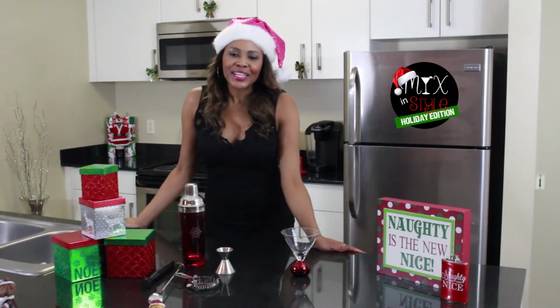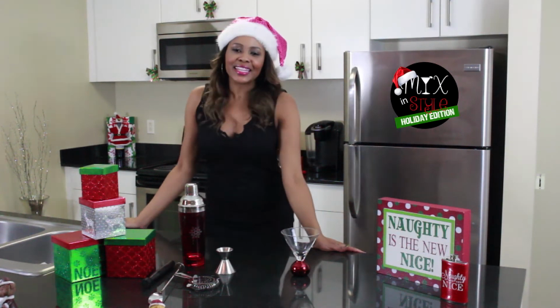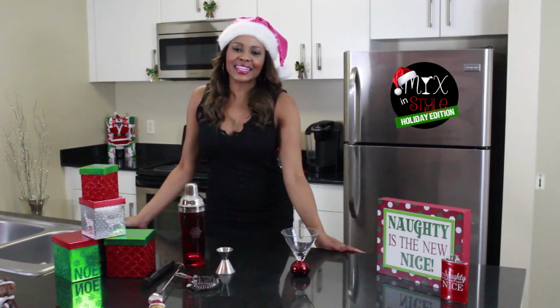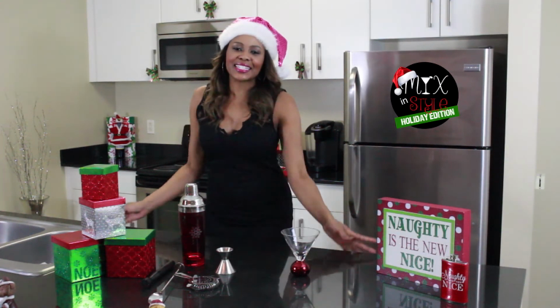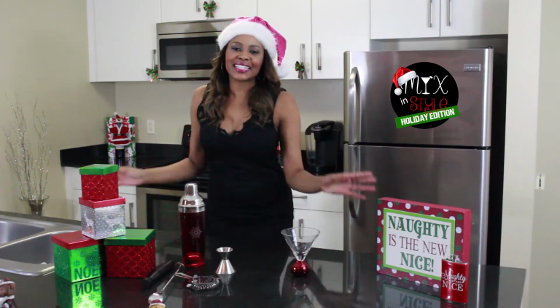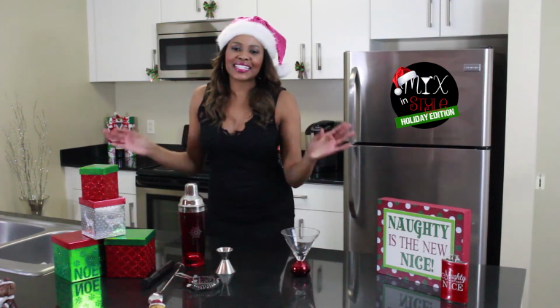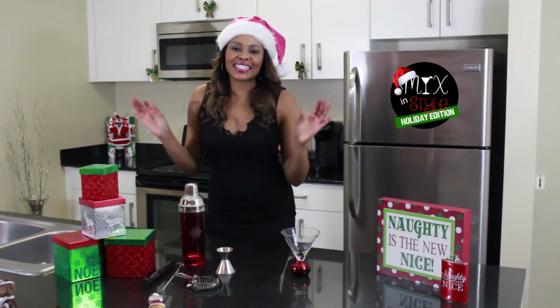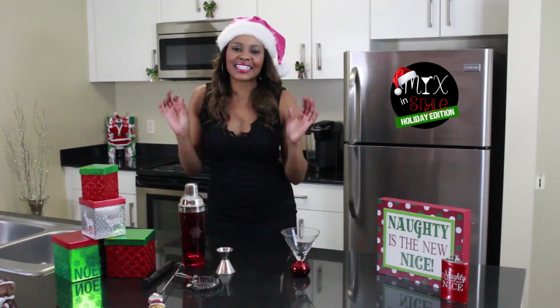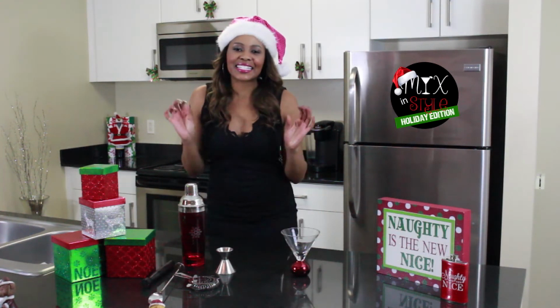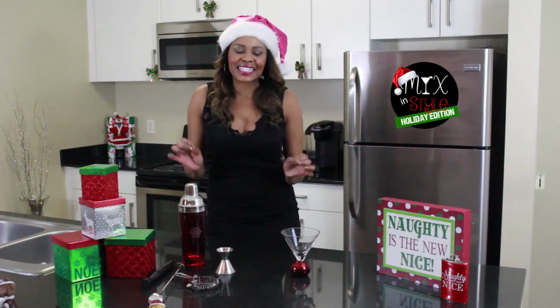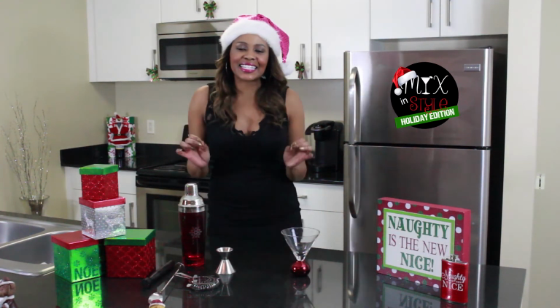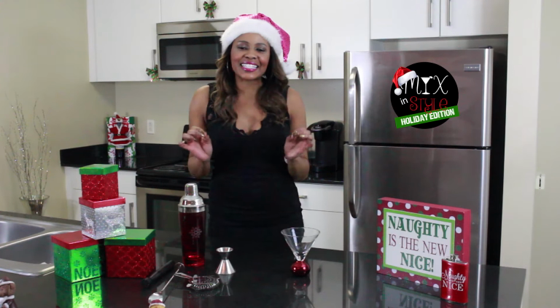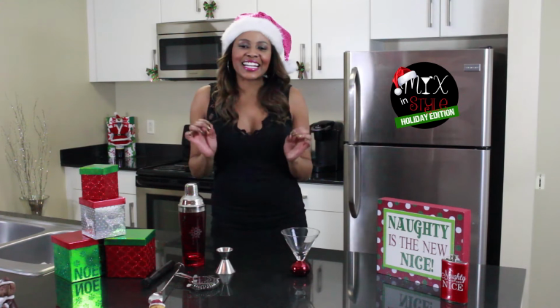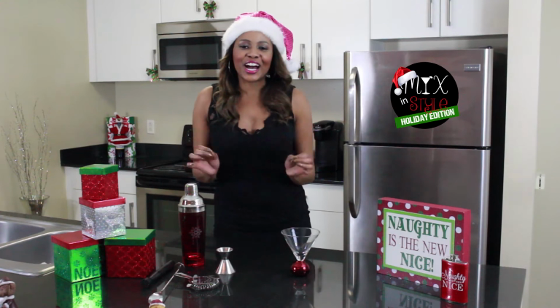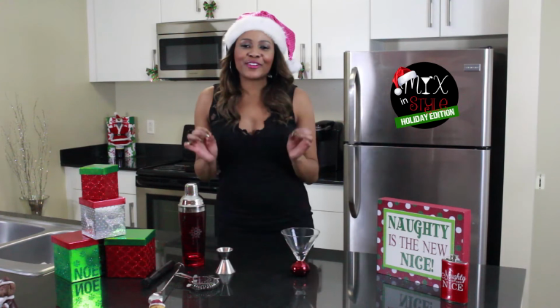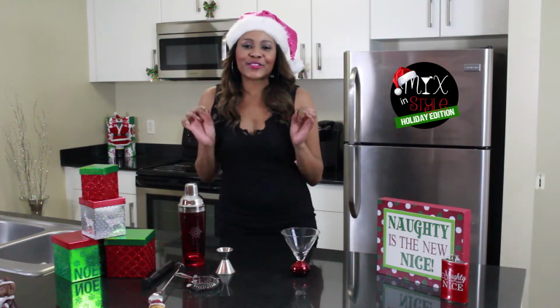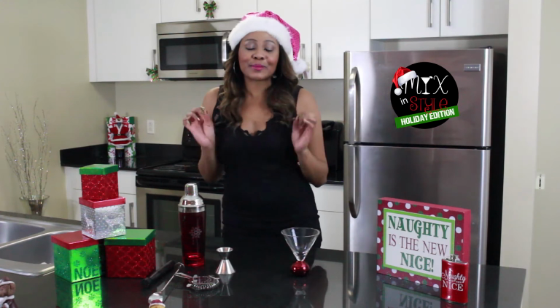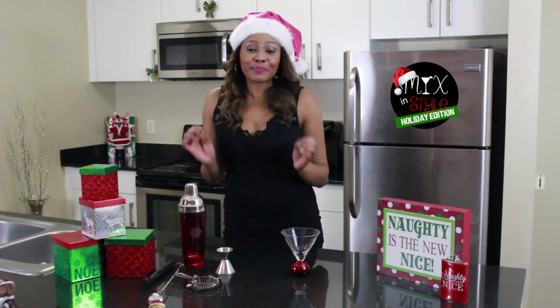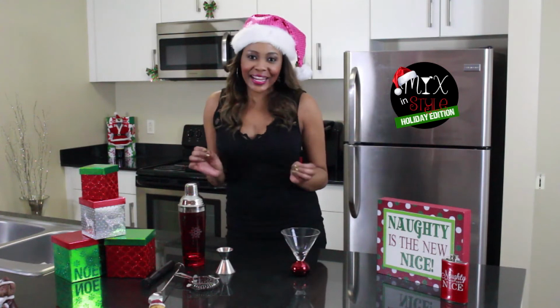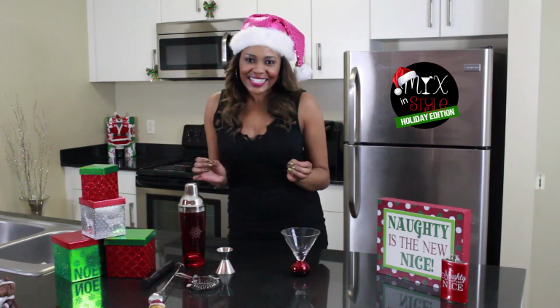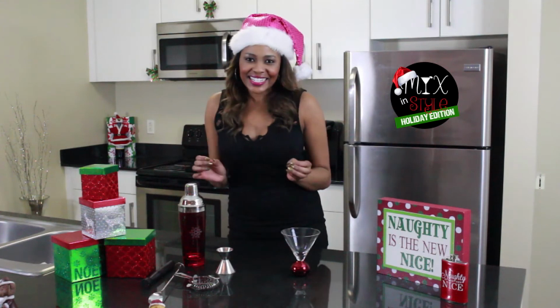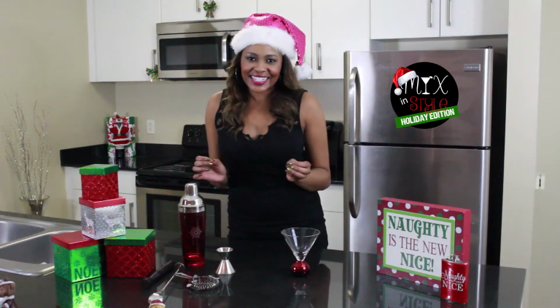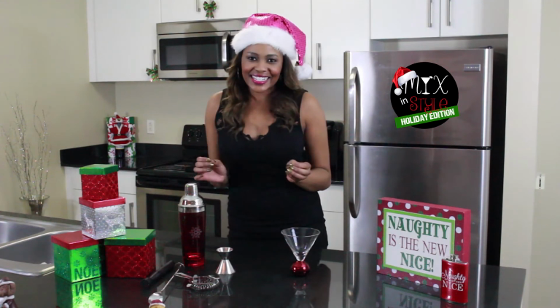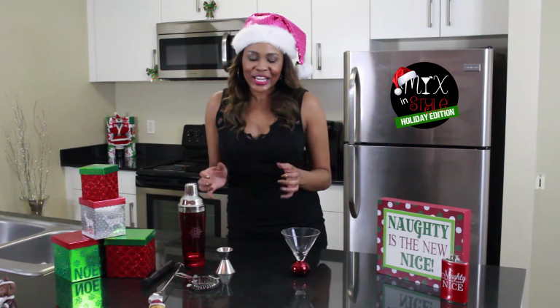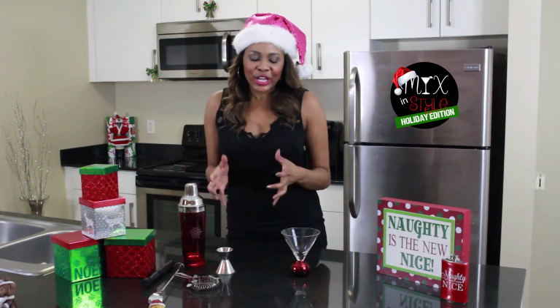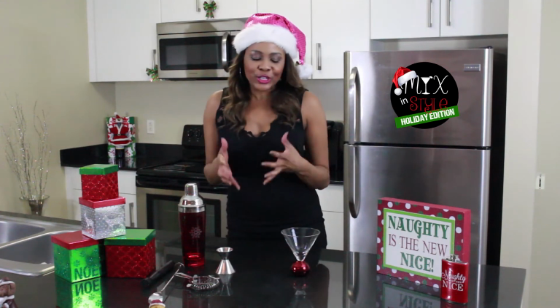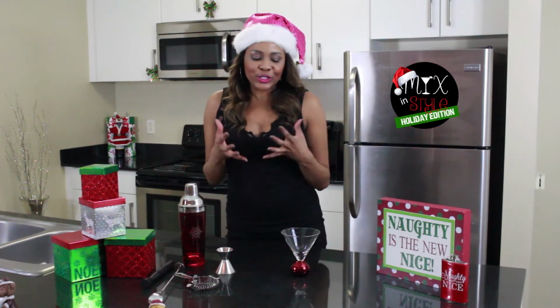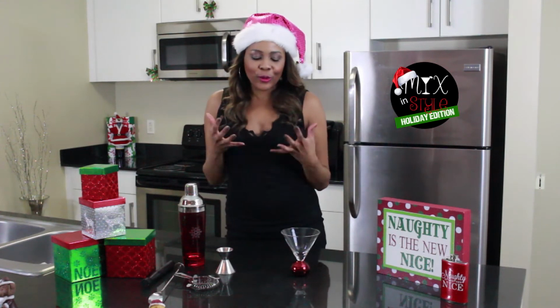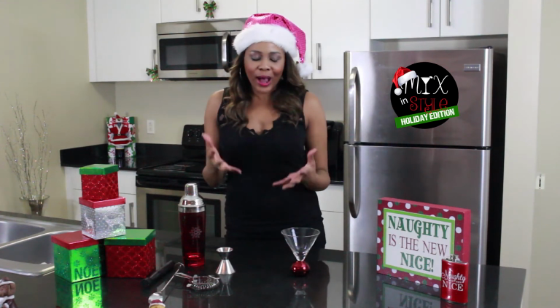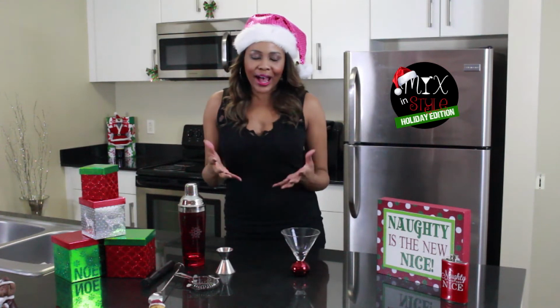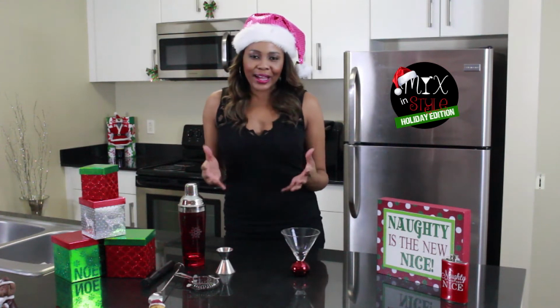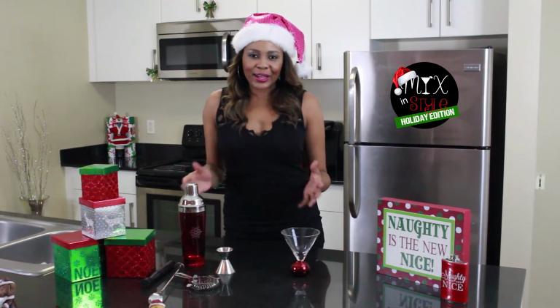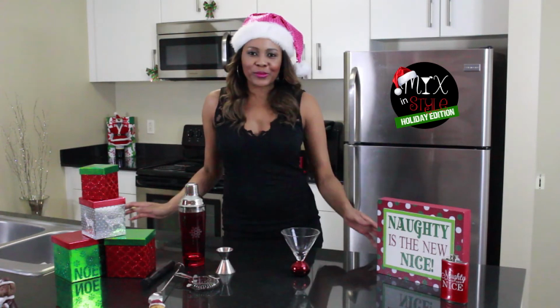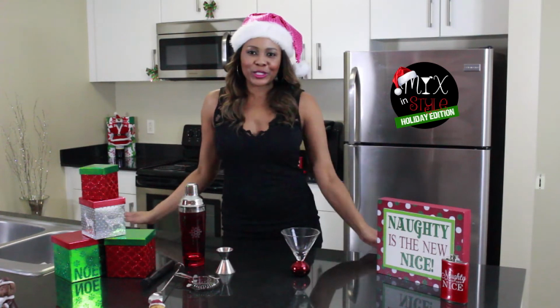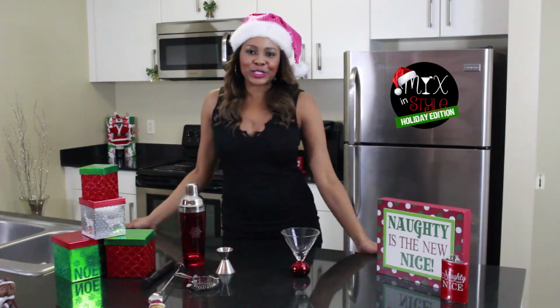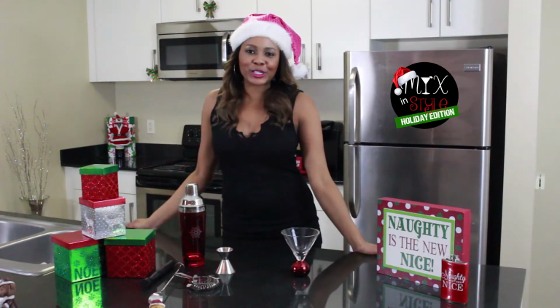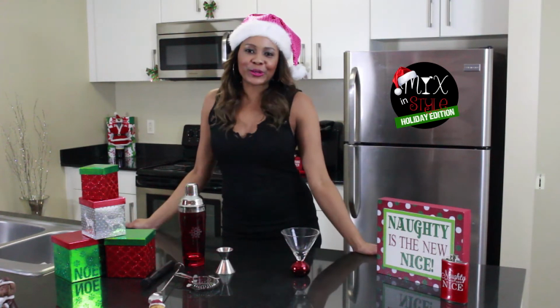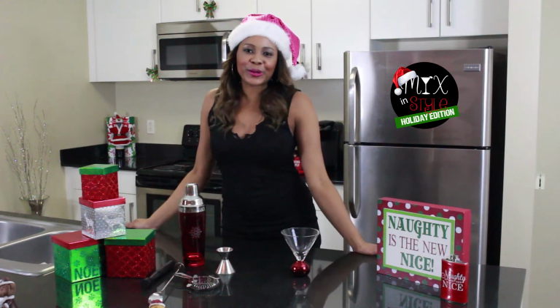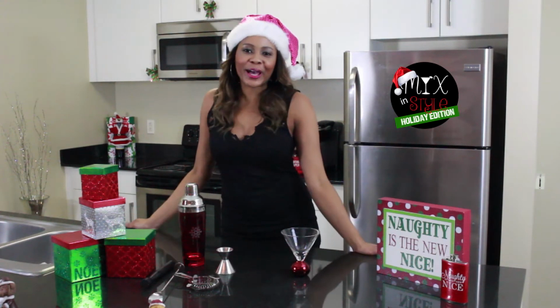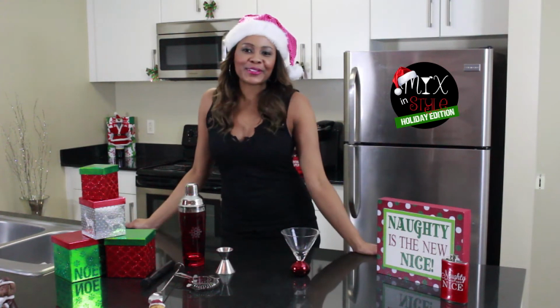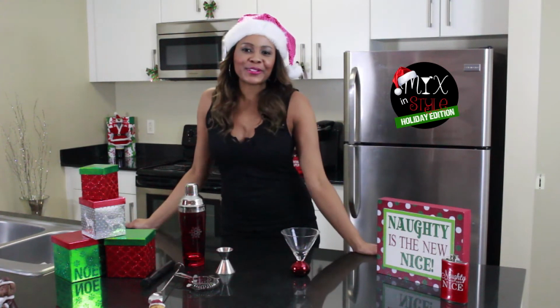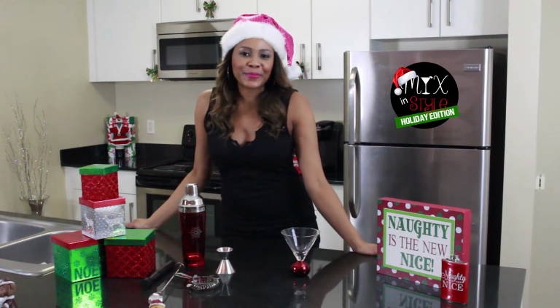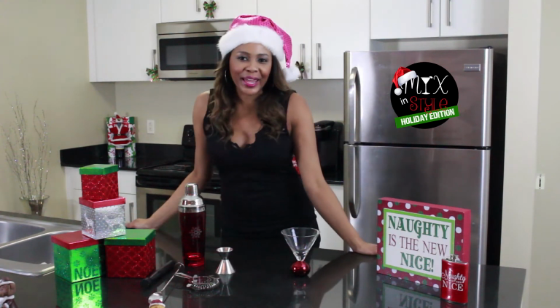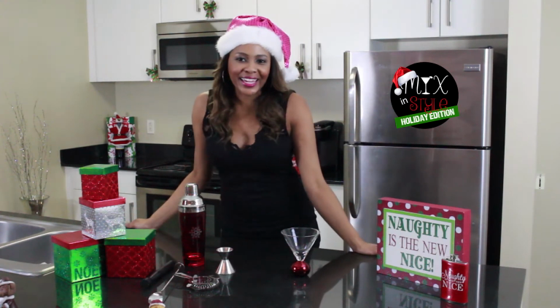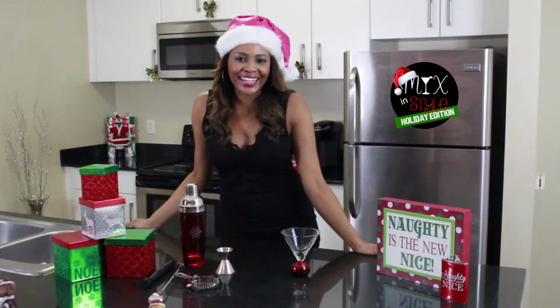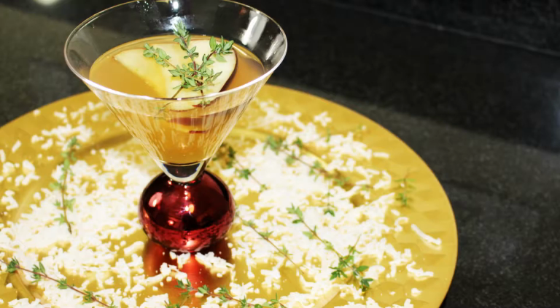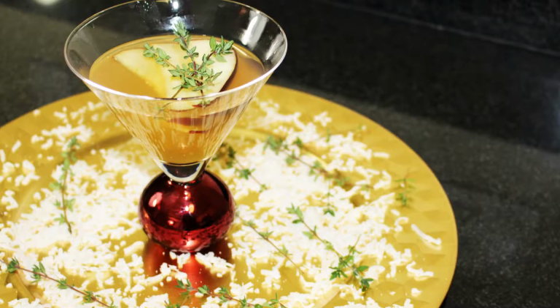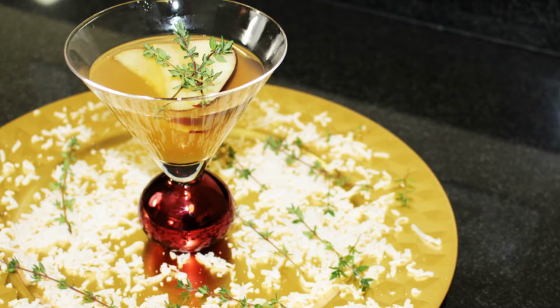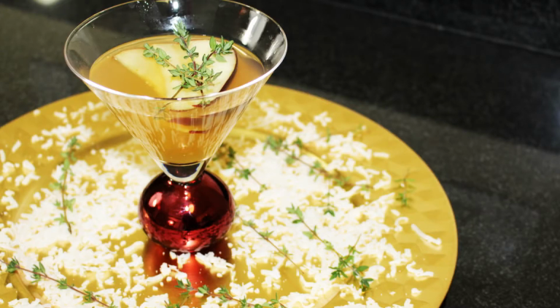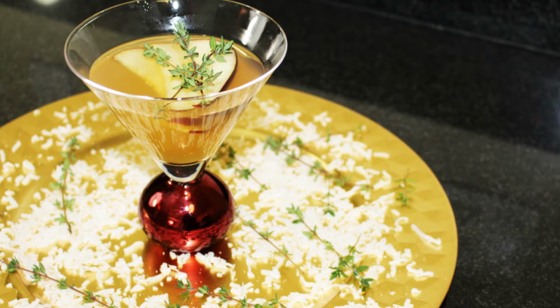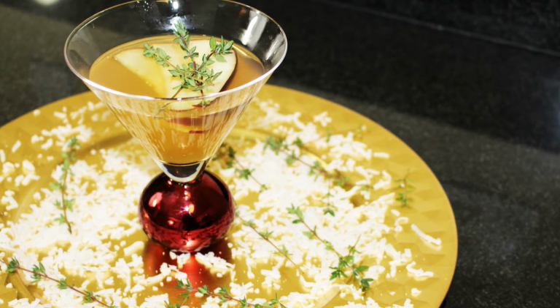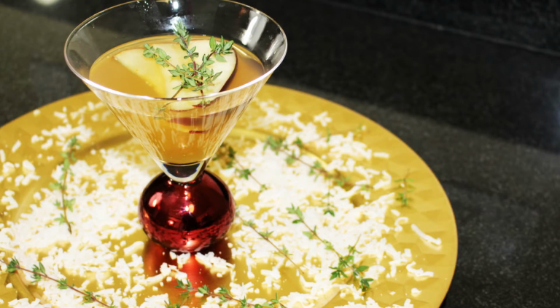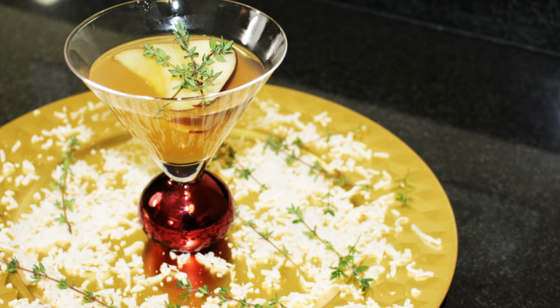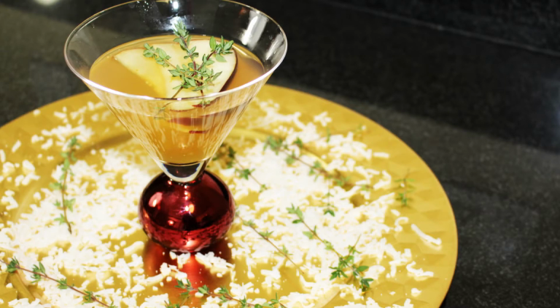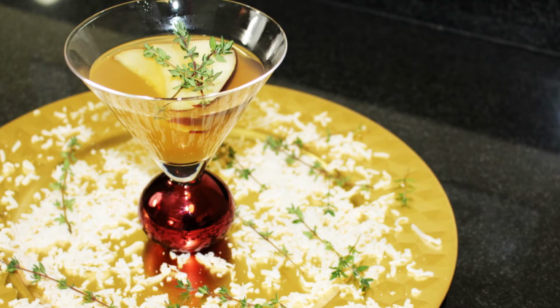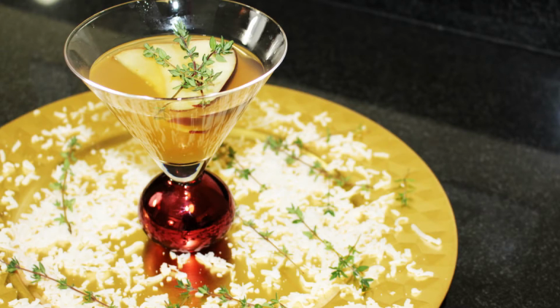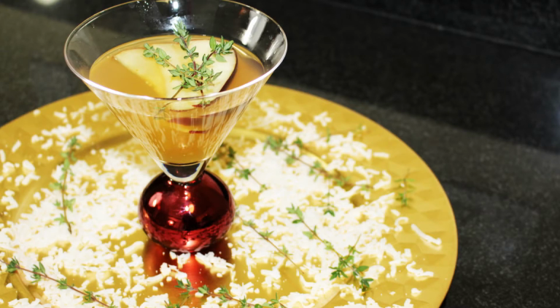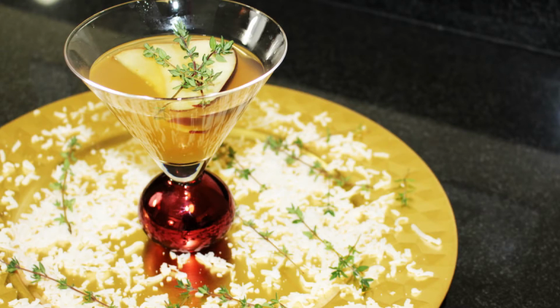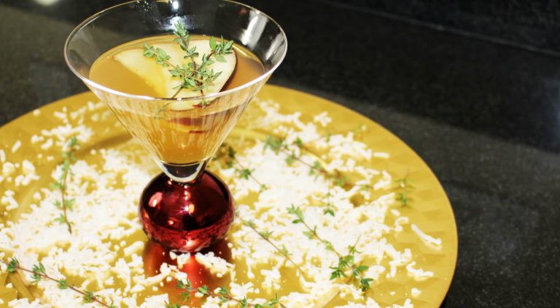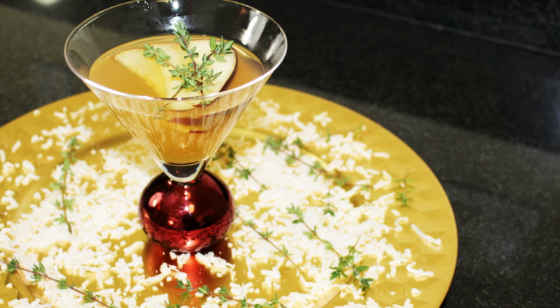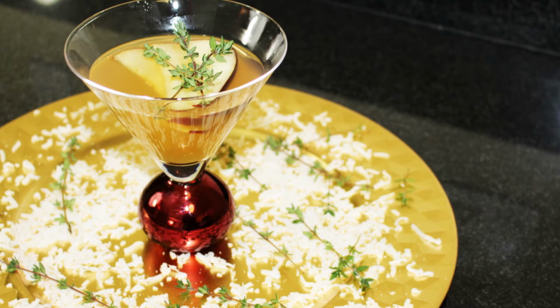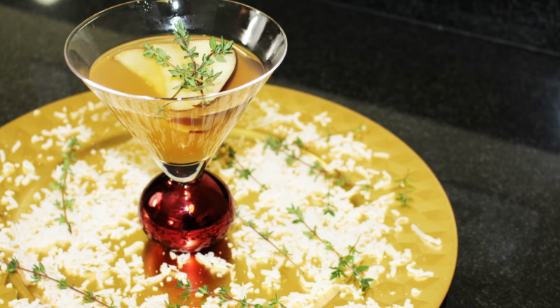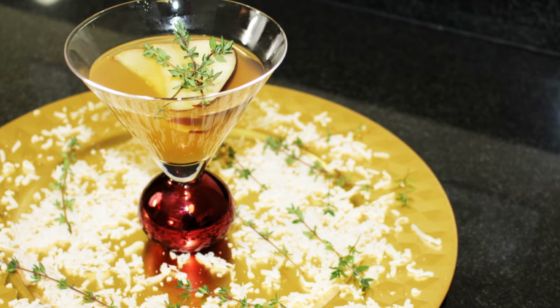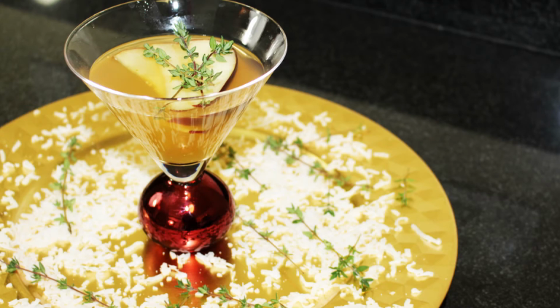This is the season of spices, so I want to show you how to make an apple tuntini.